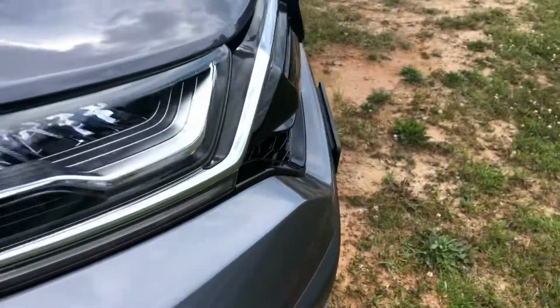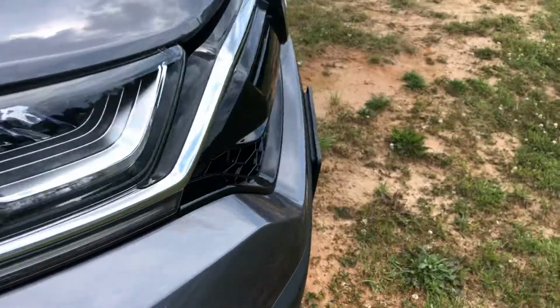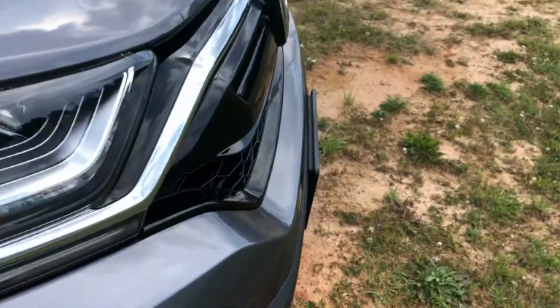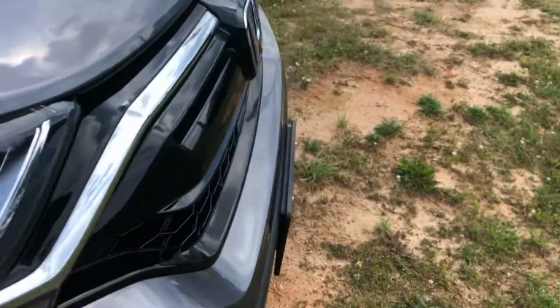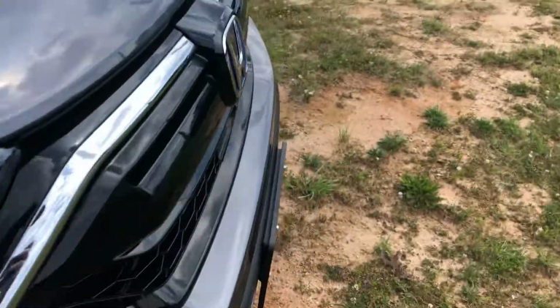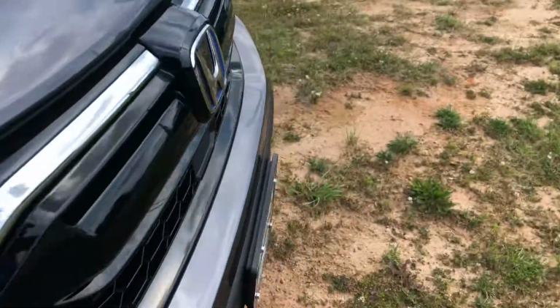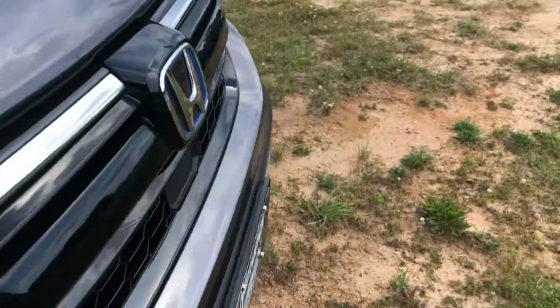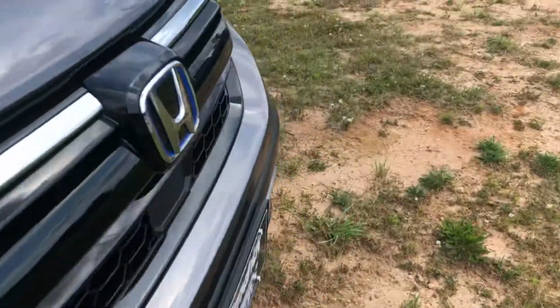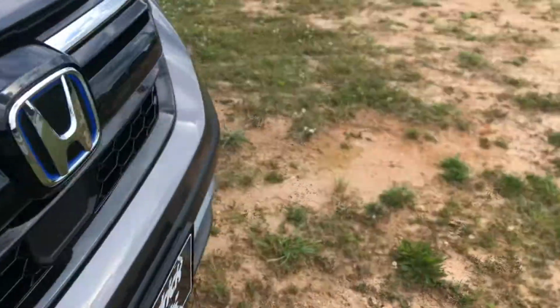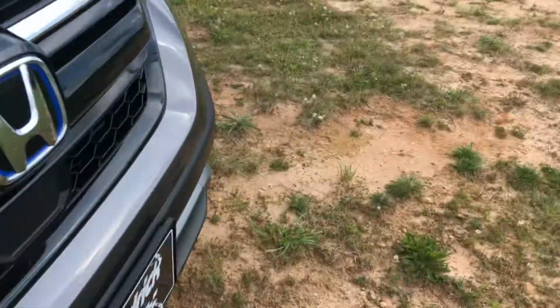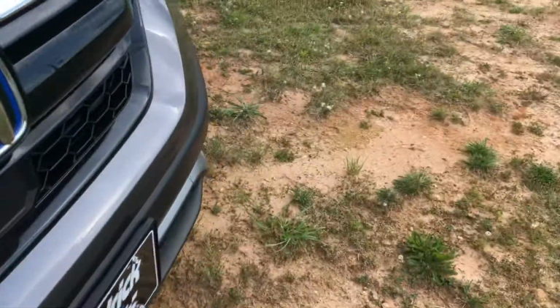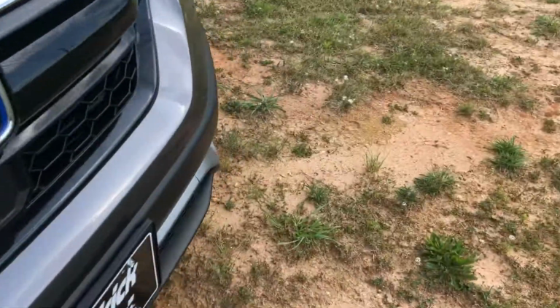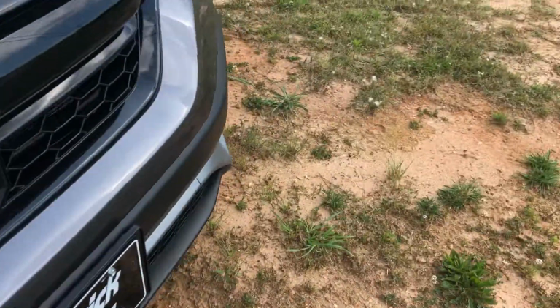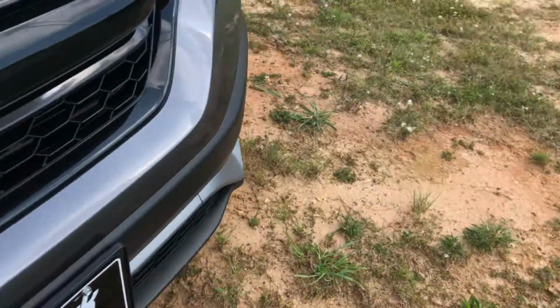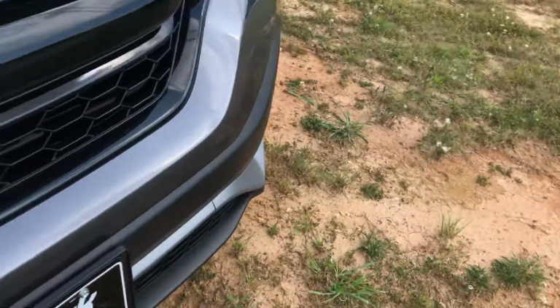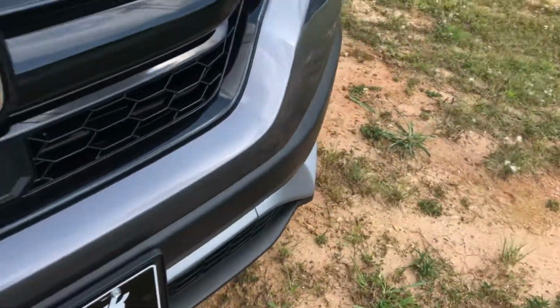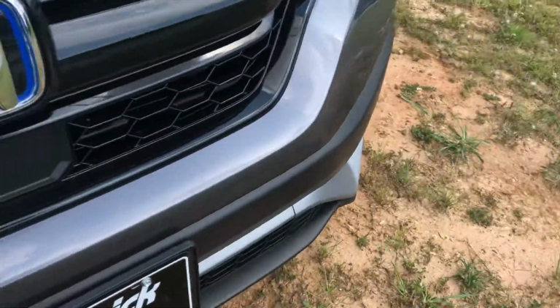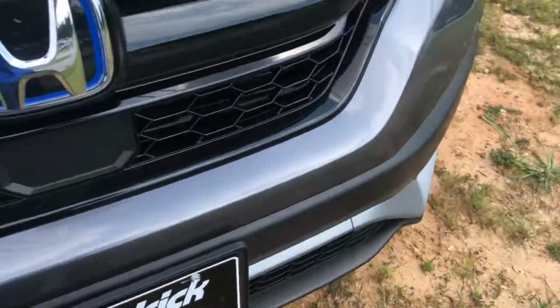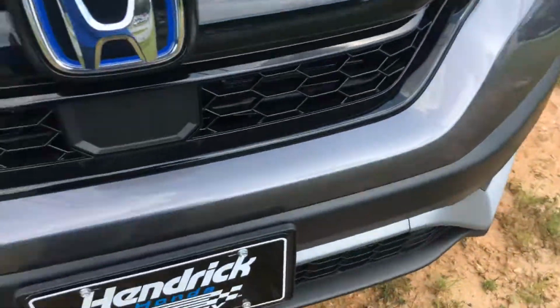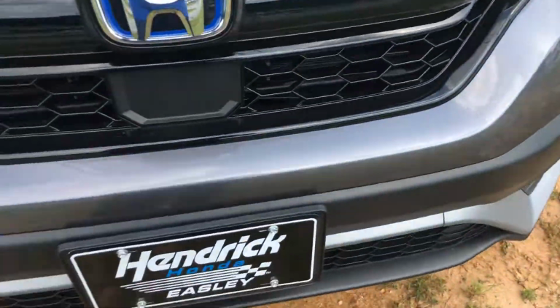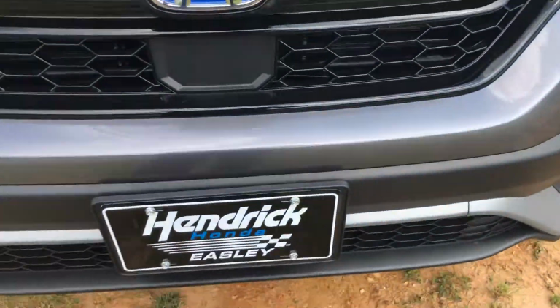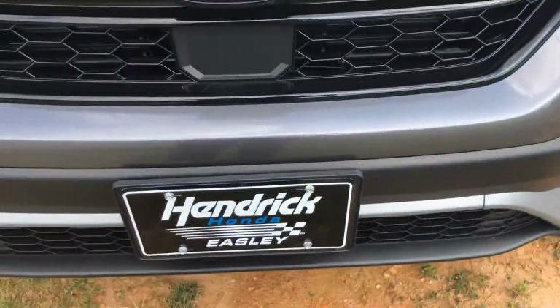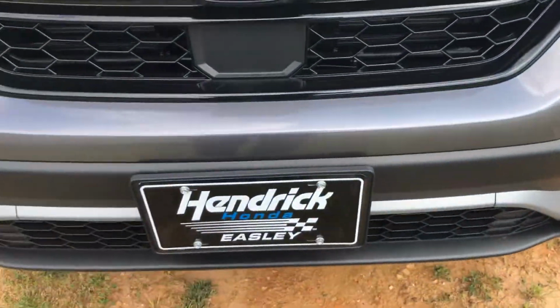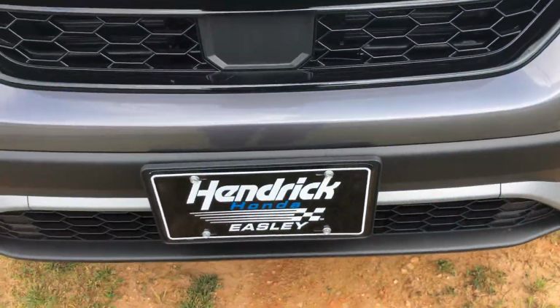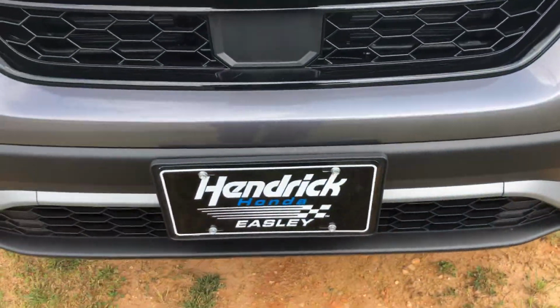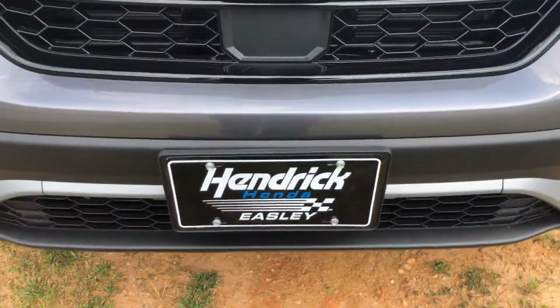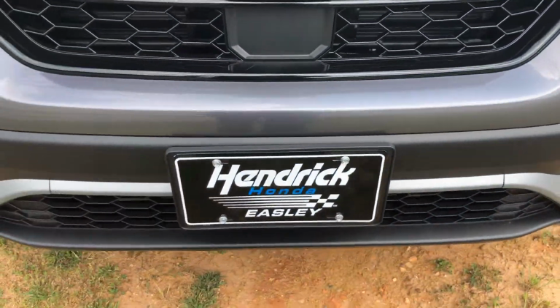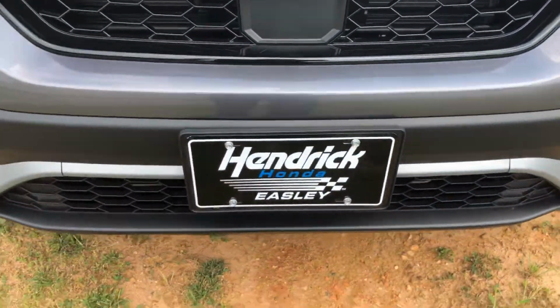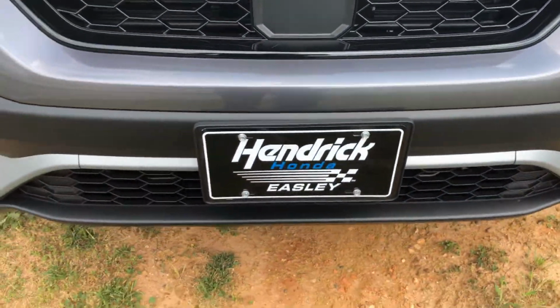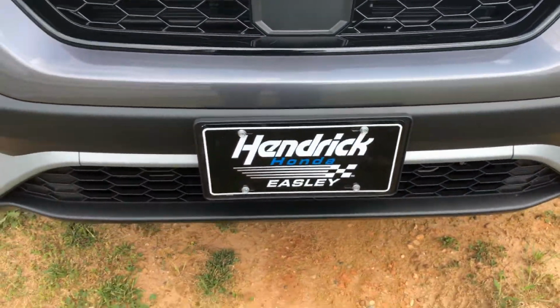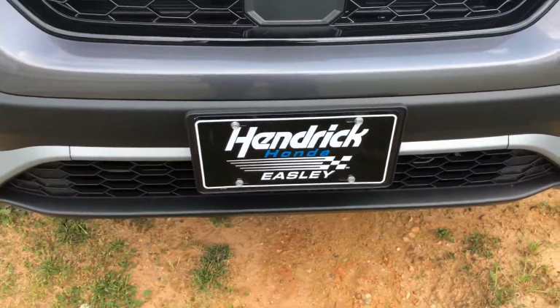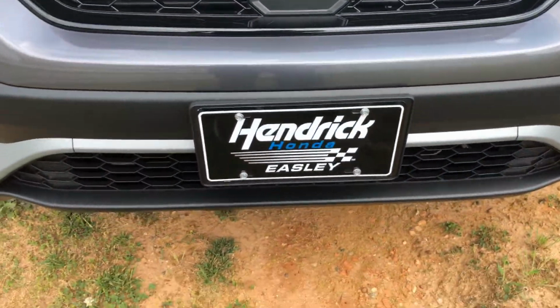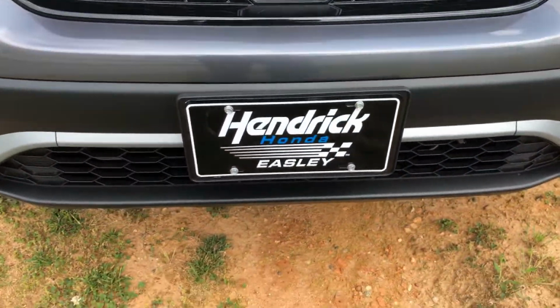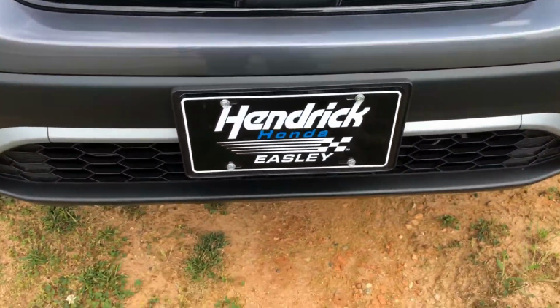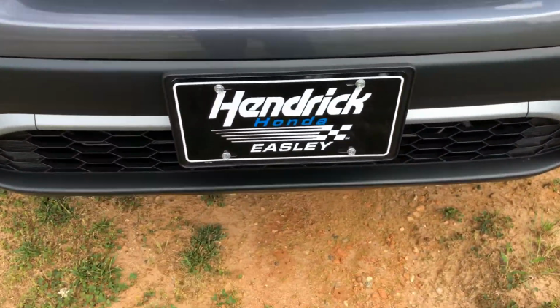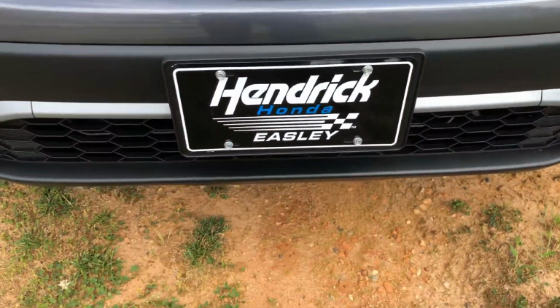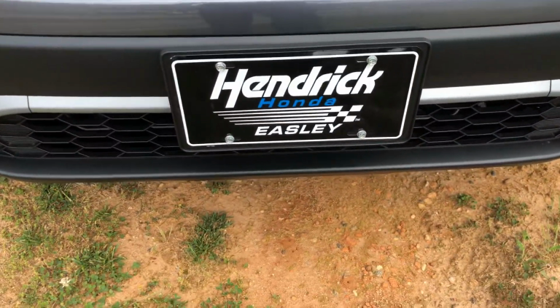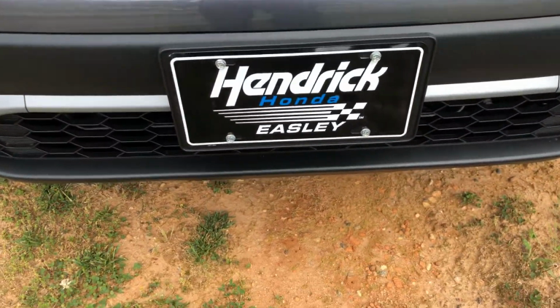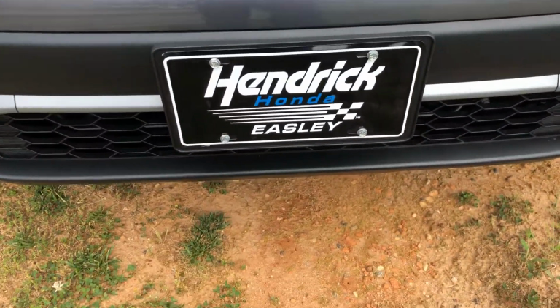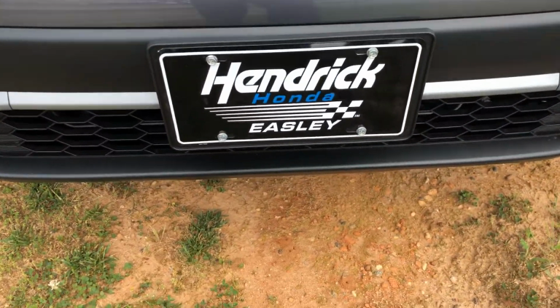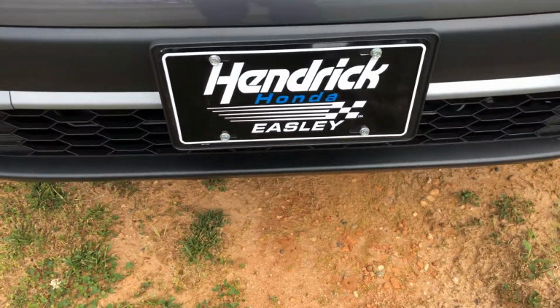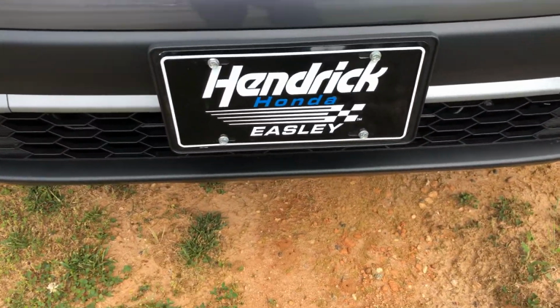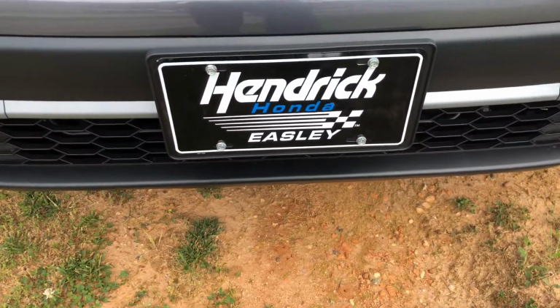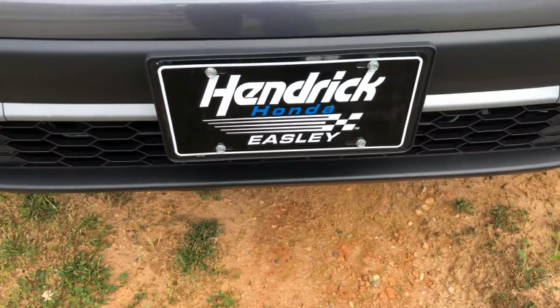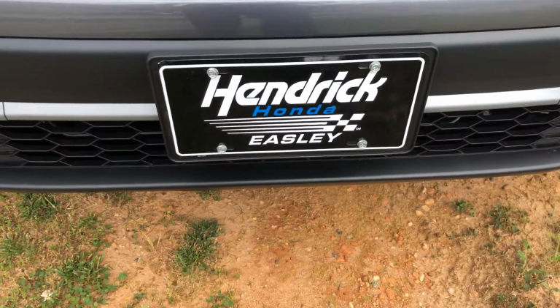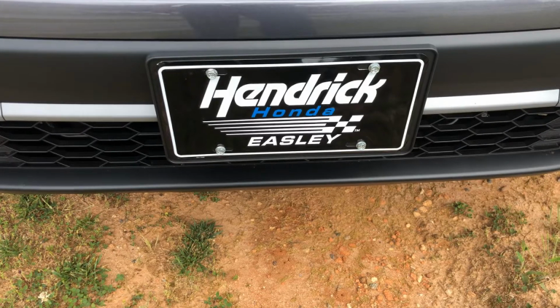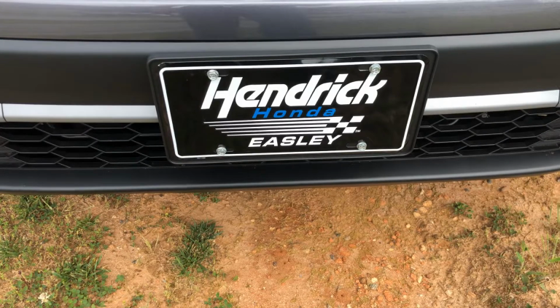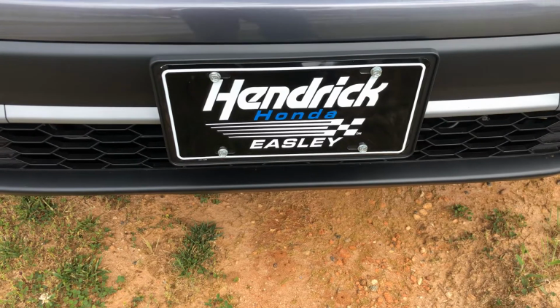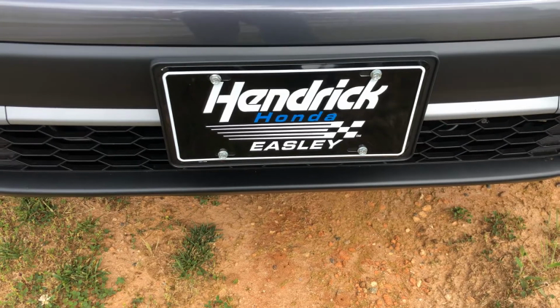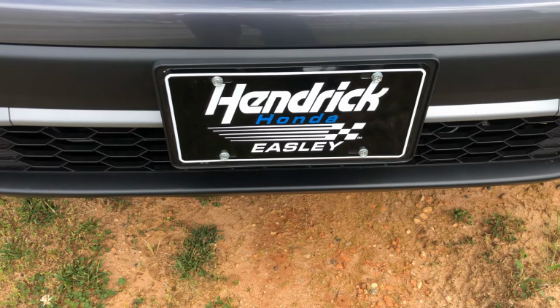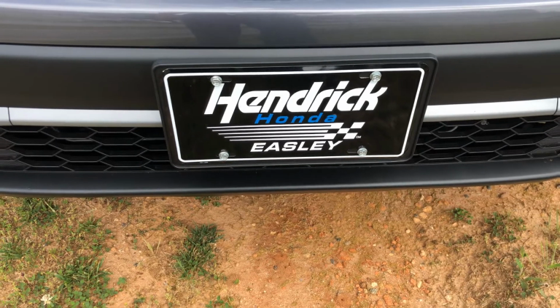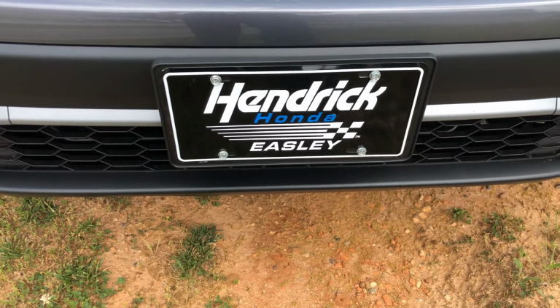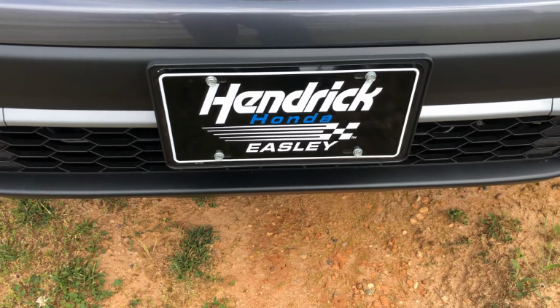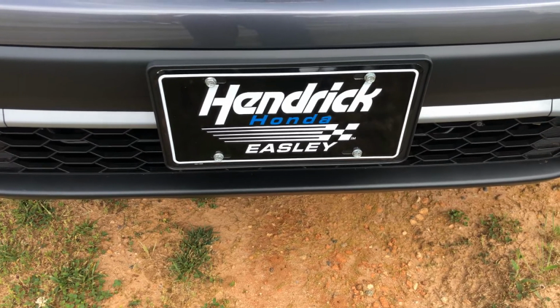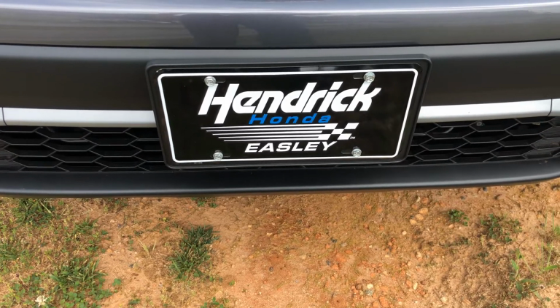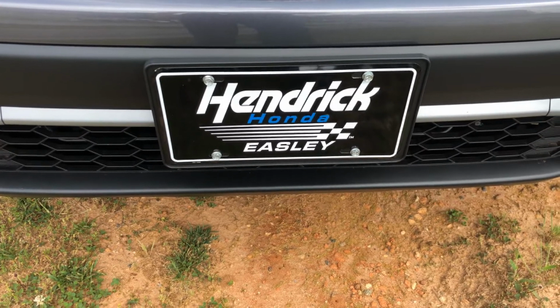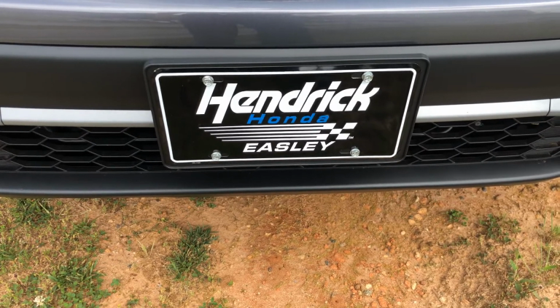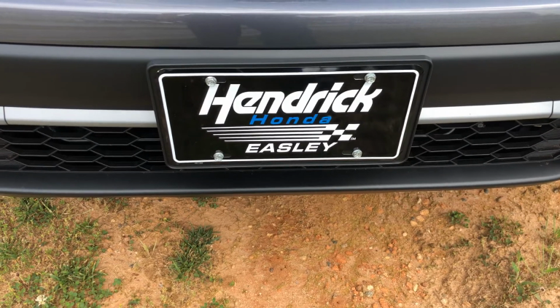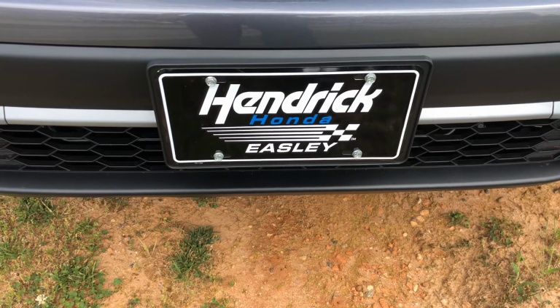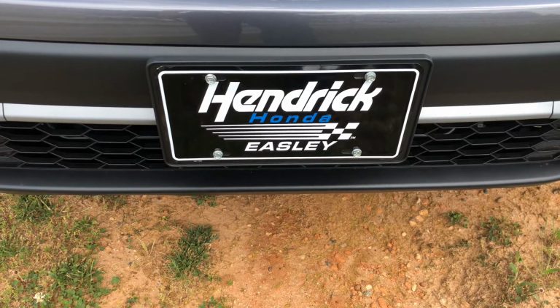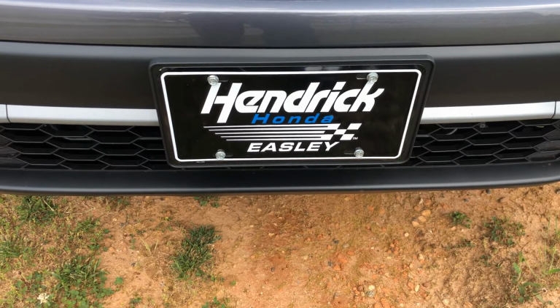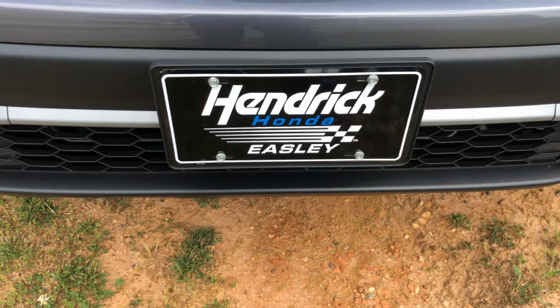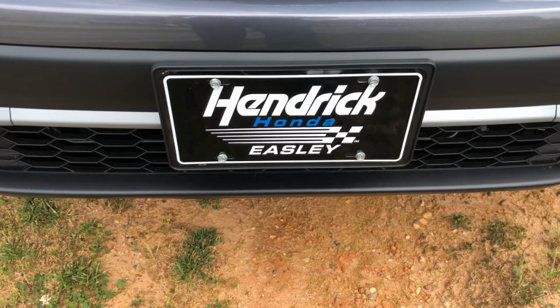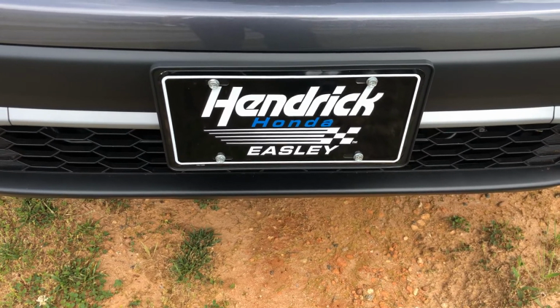Give me a call back: 864-419-1267. David here, Hendrick Honda Easley. Thanks.